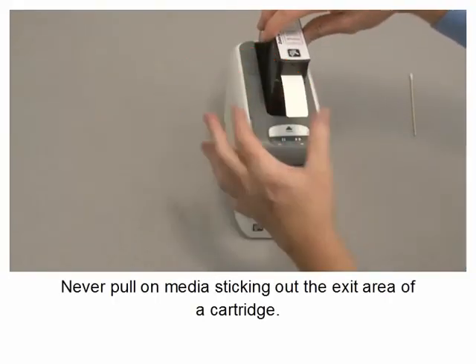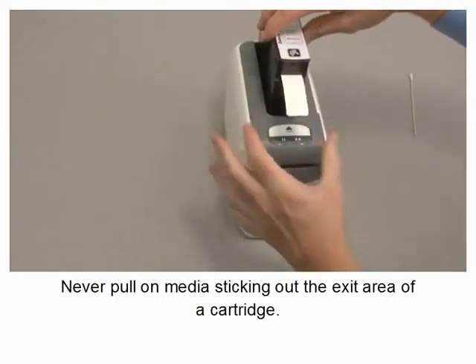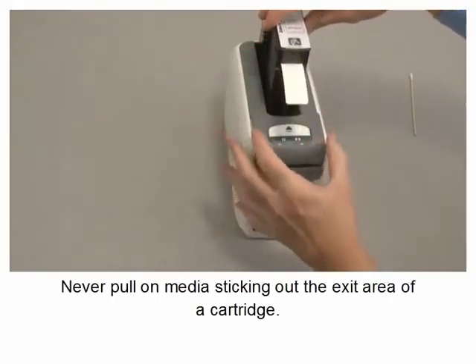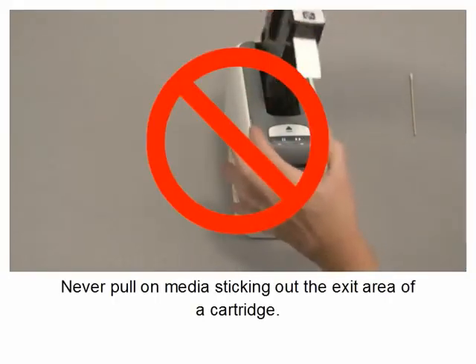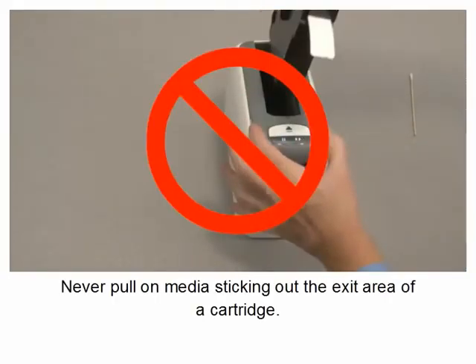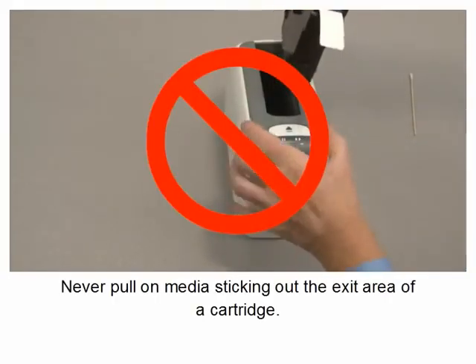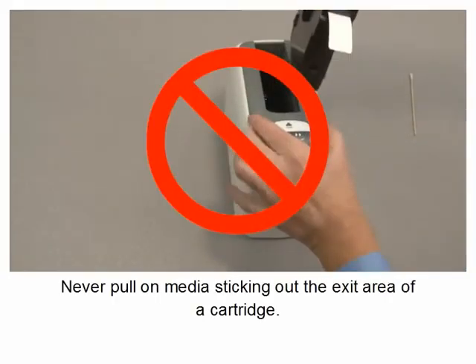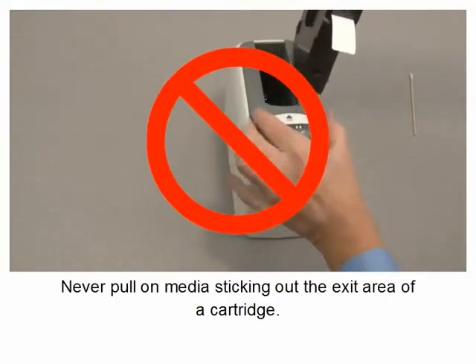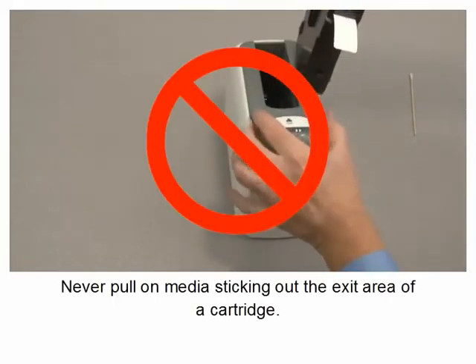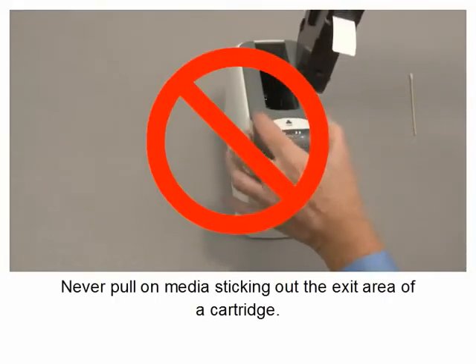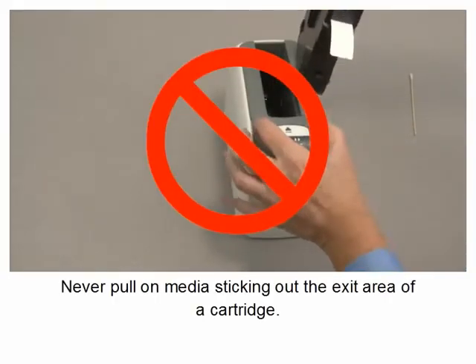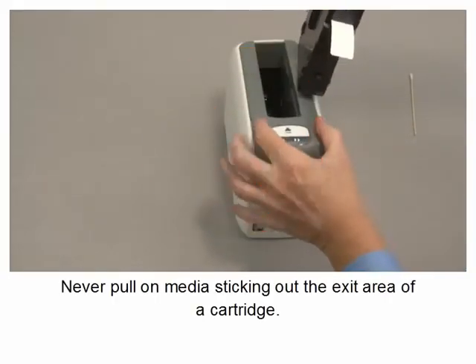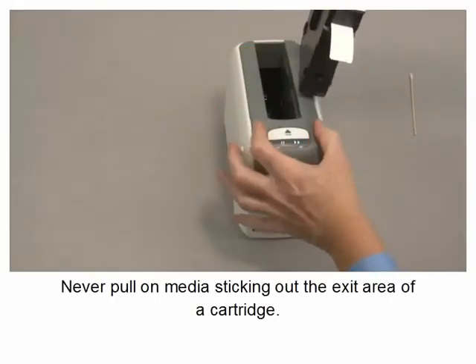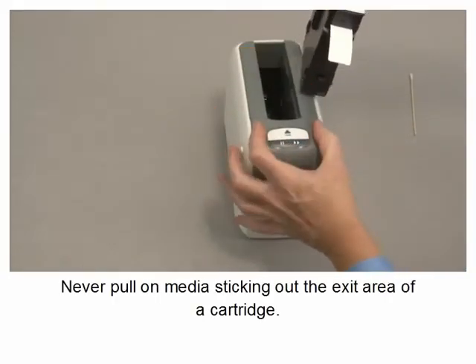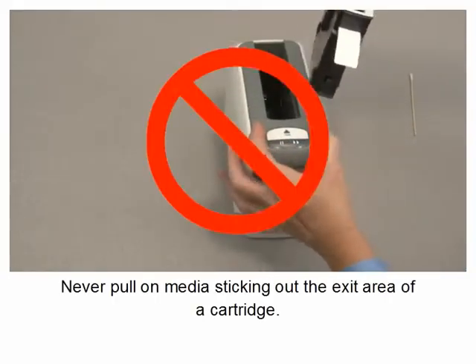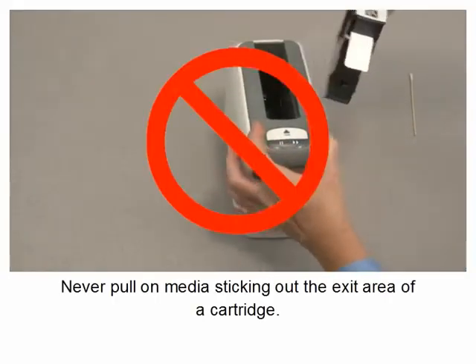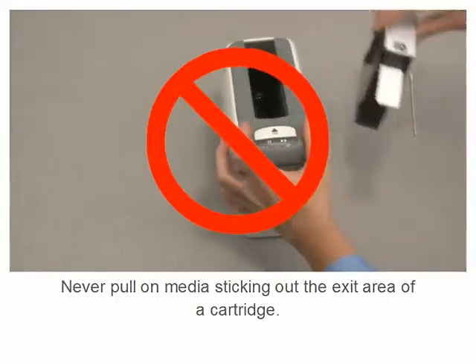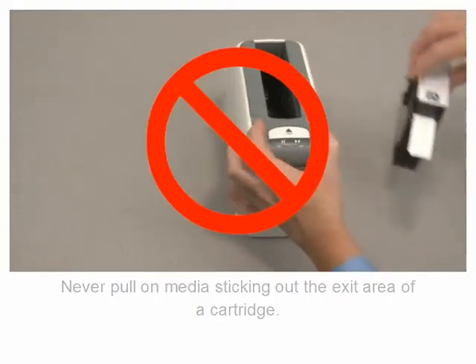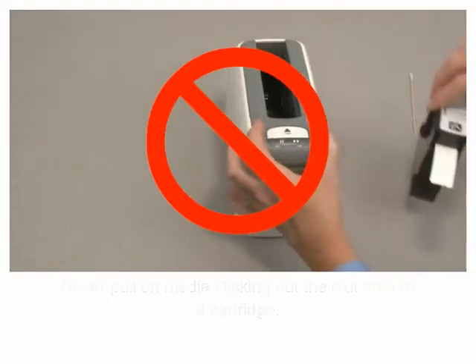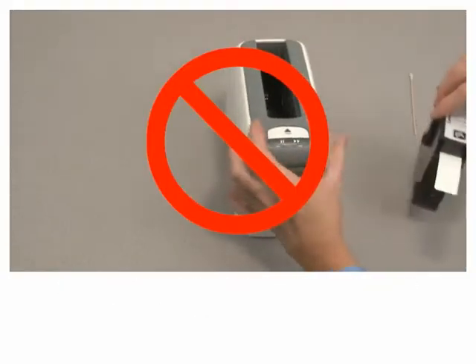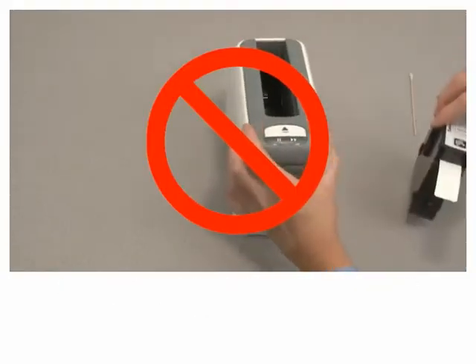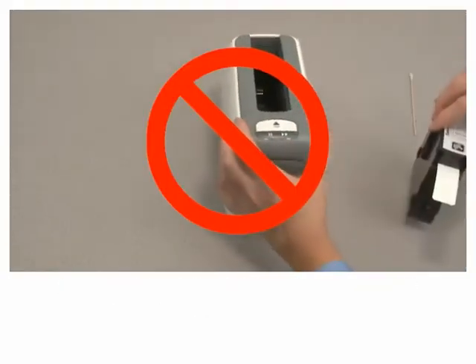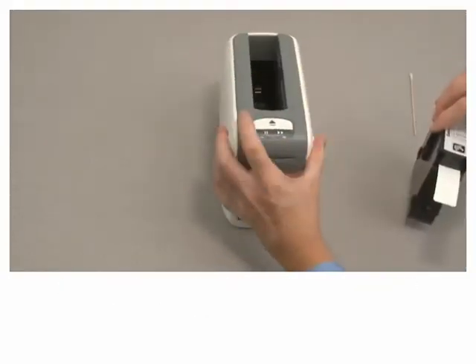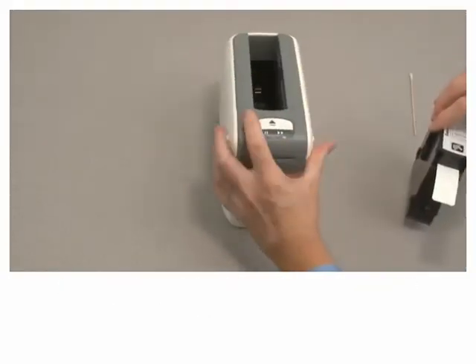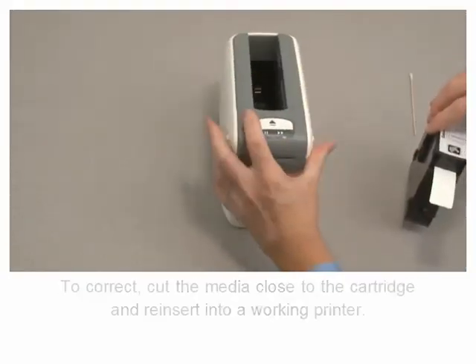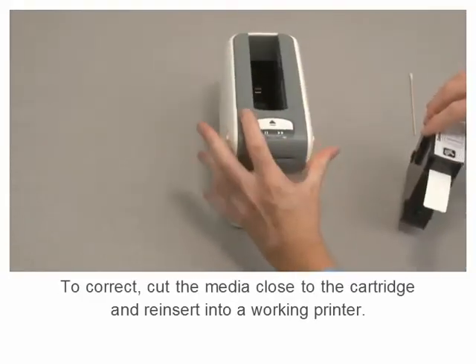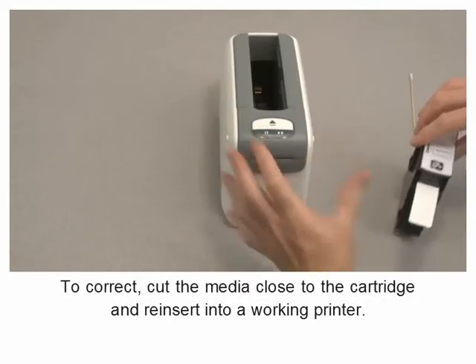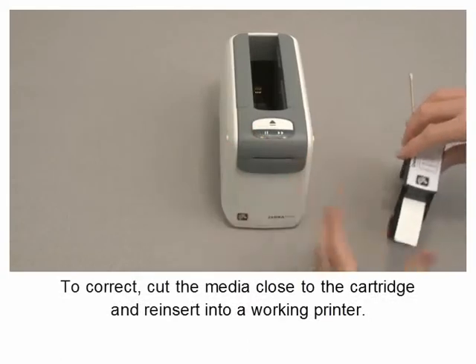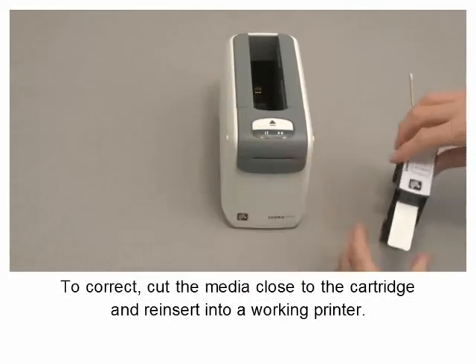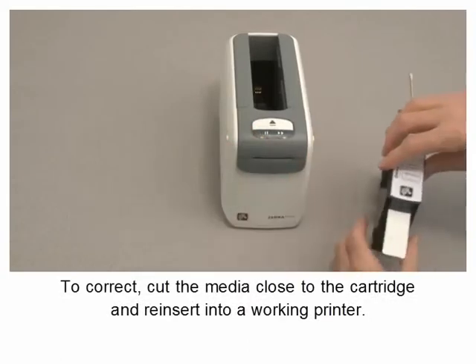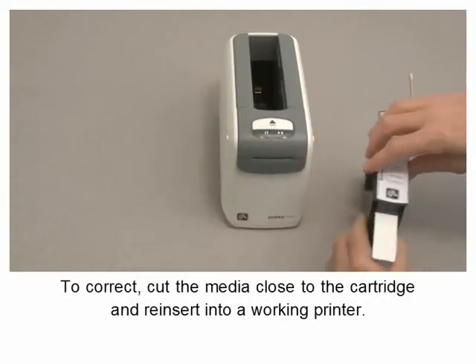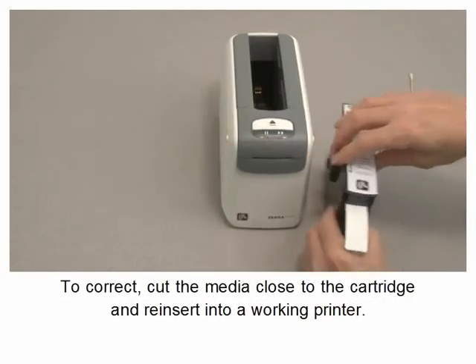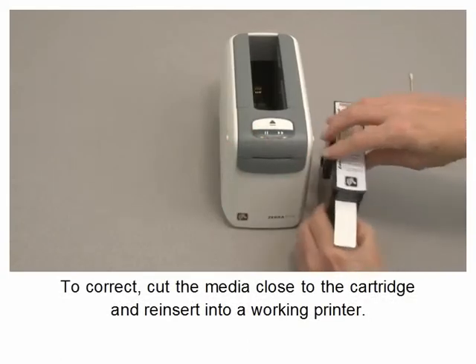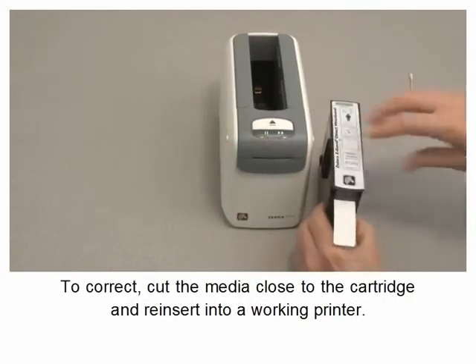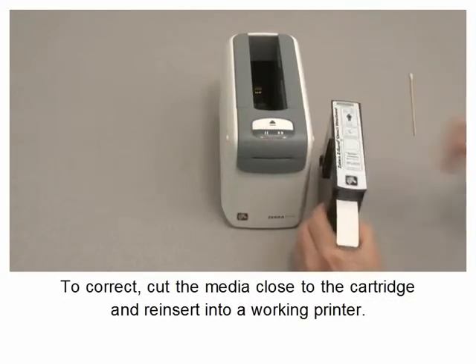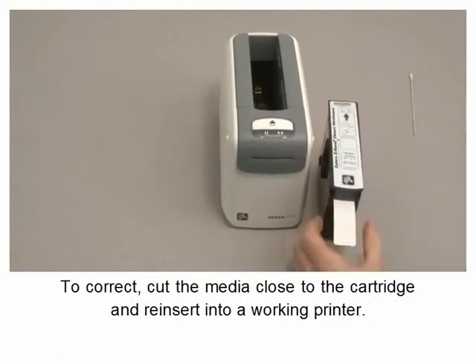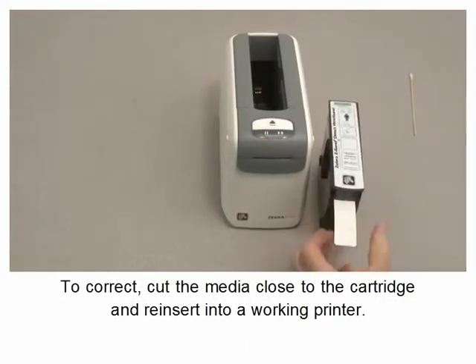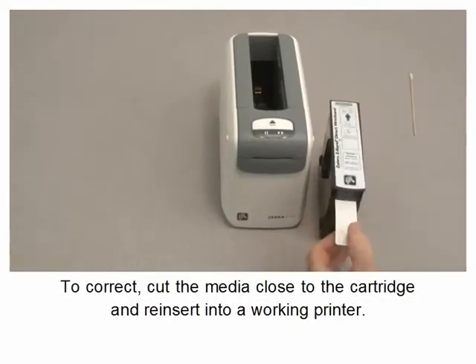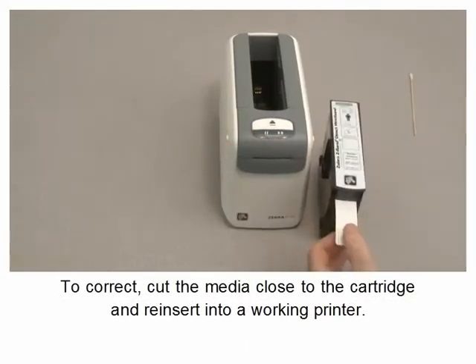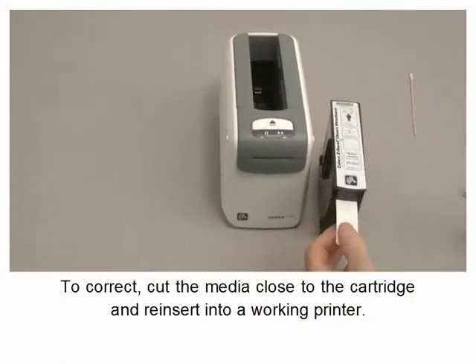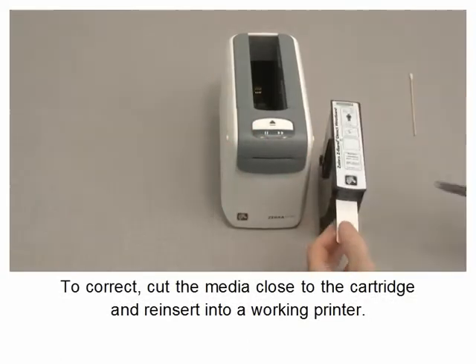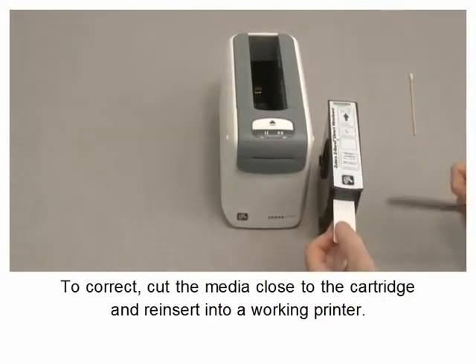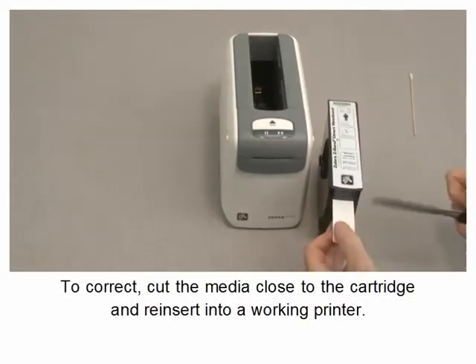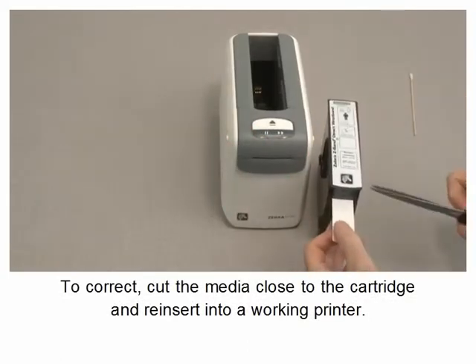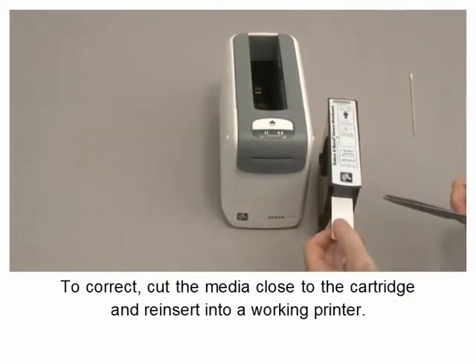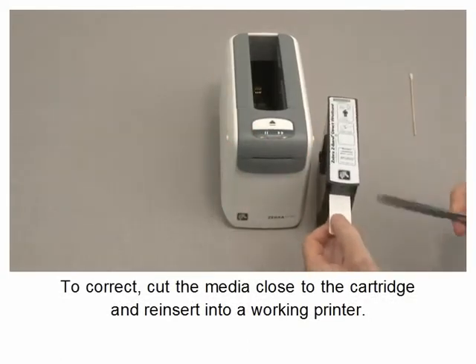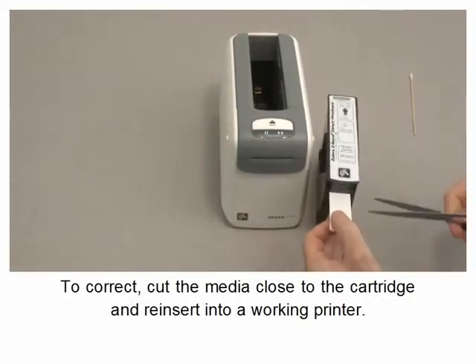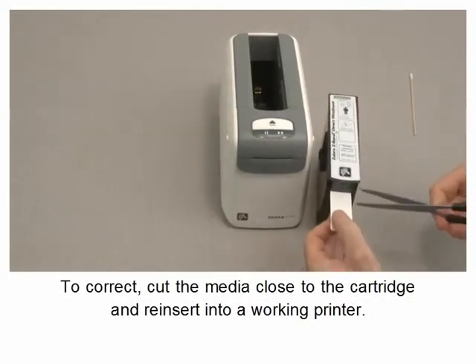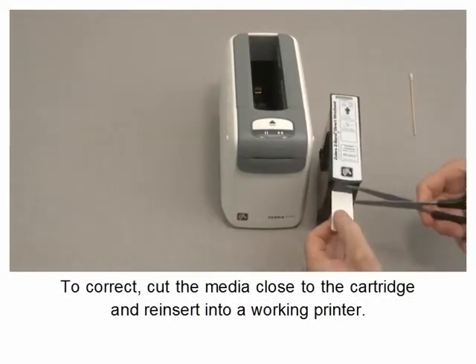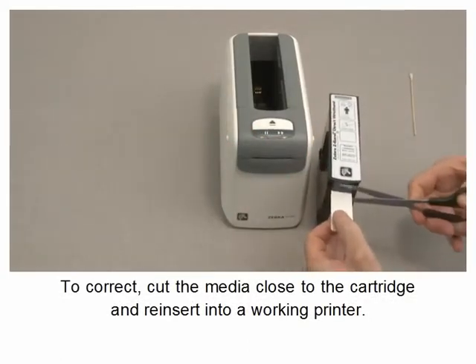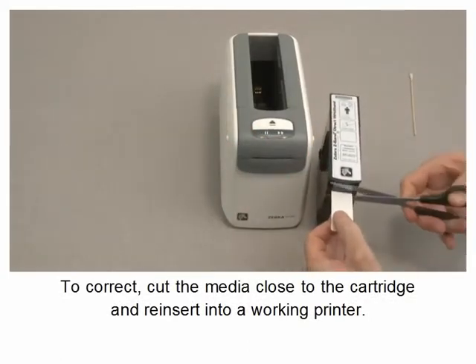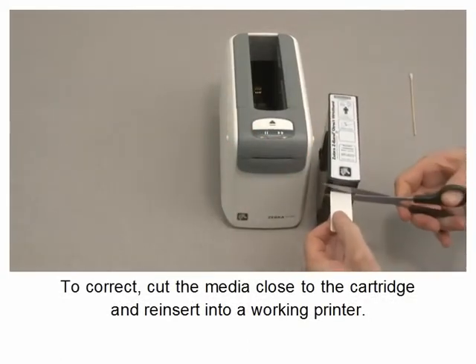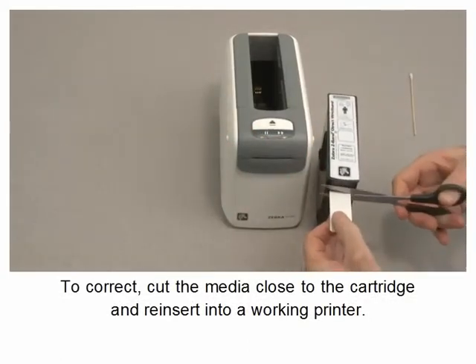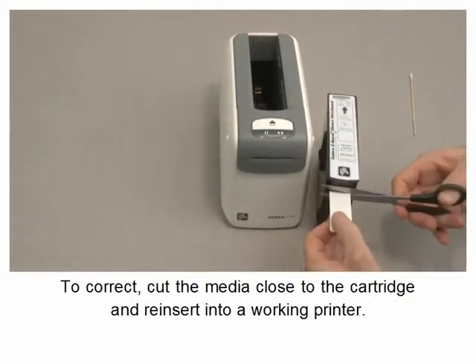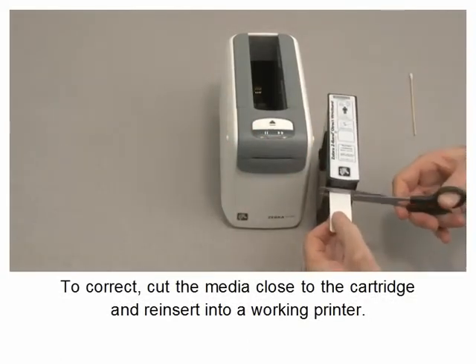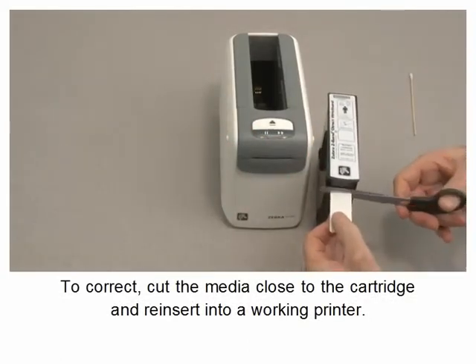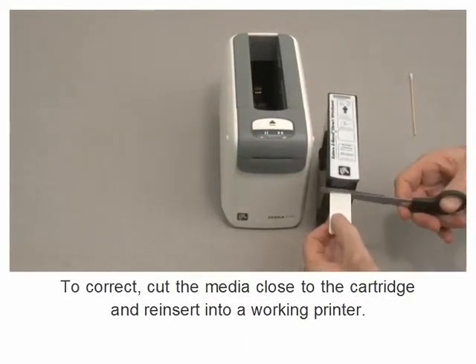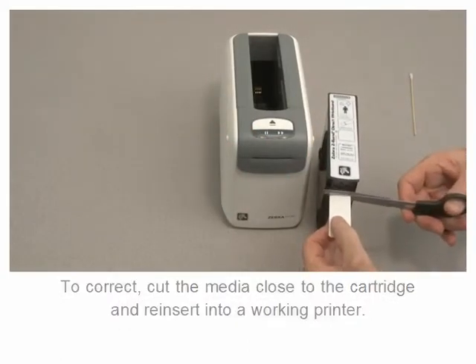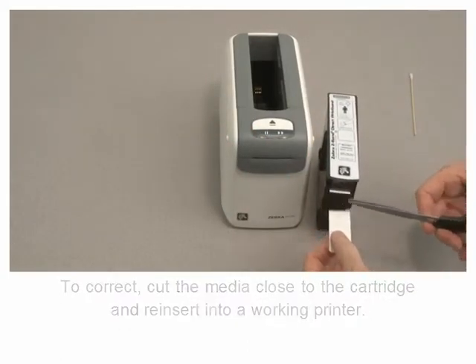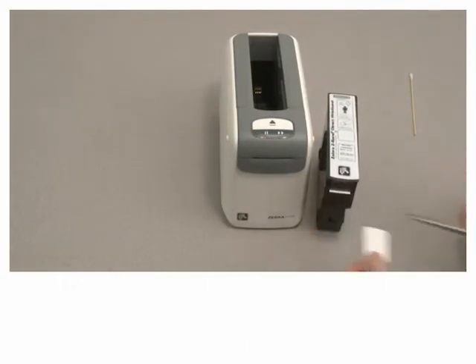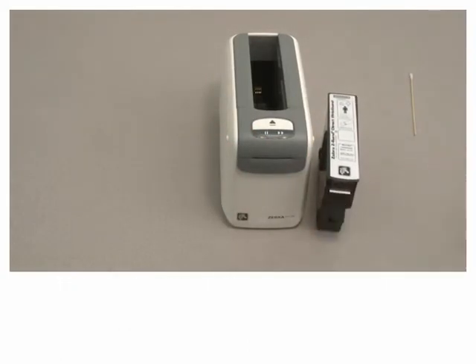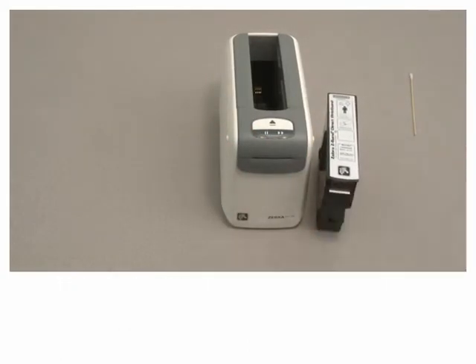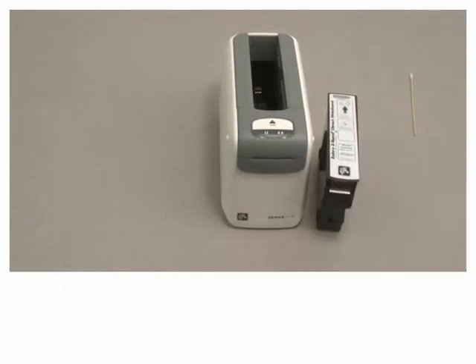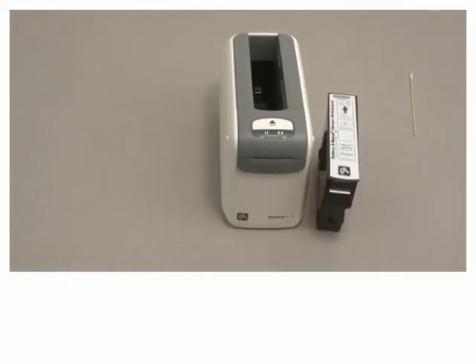Never pull on media sticking out of the exit area of a cartridge. To correct this, cut the media close to the cartridge and reinsert it into a working printer.